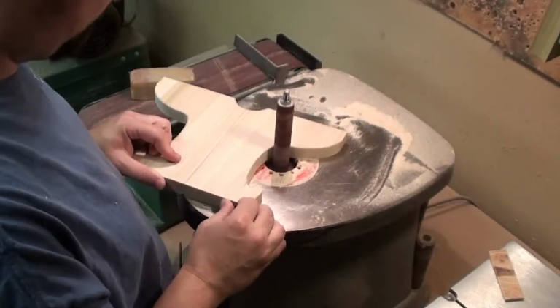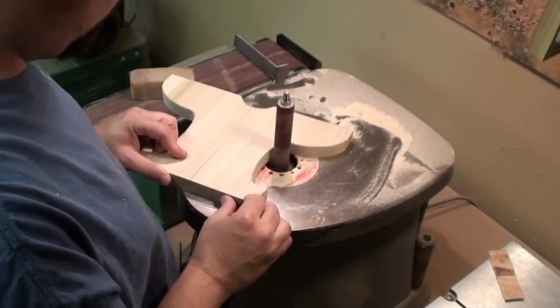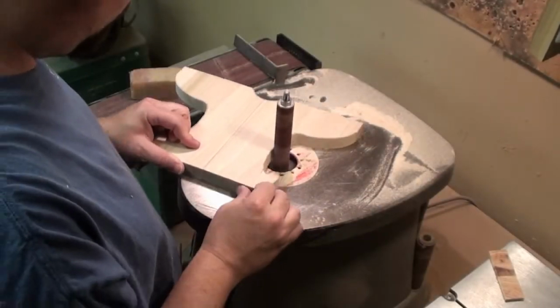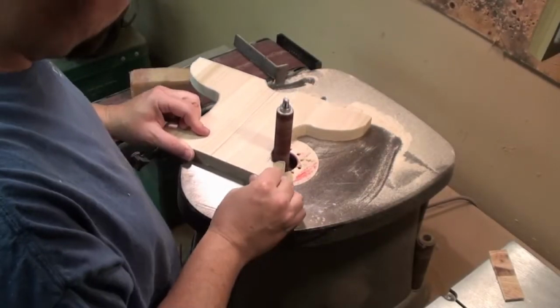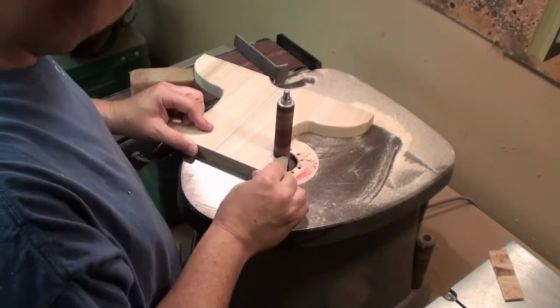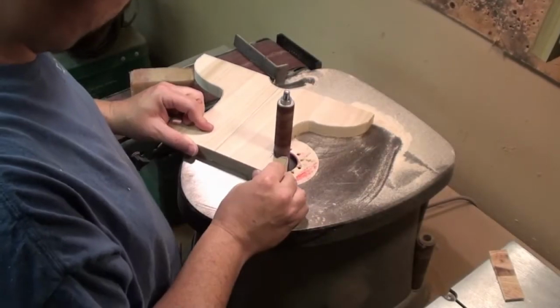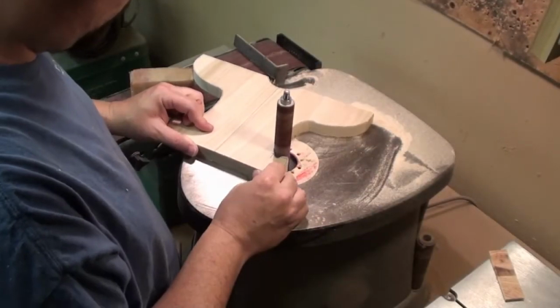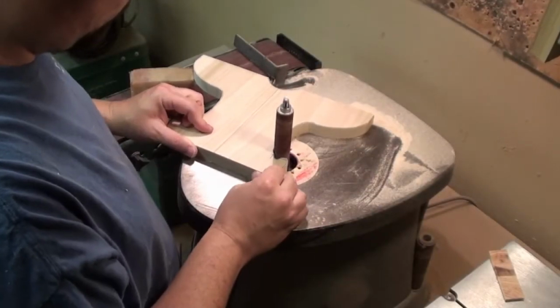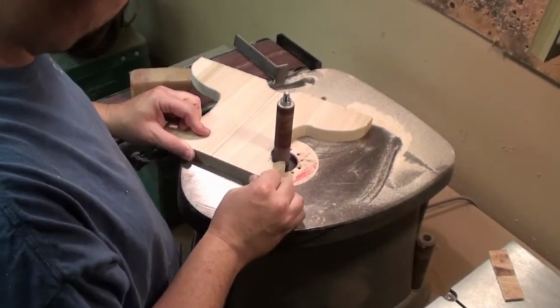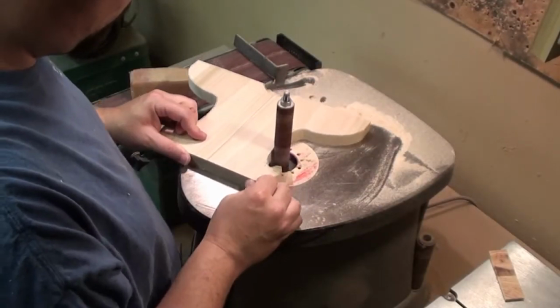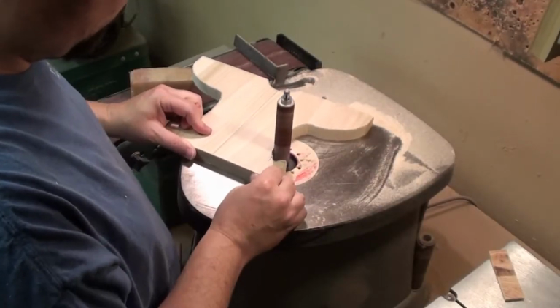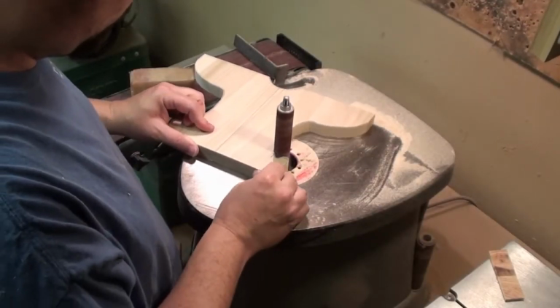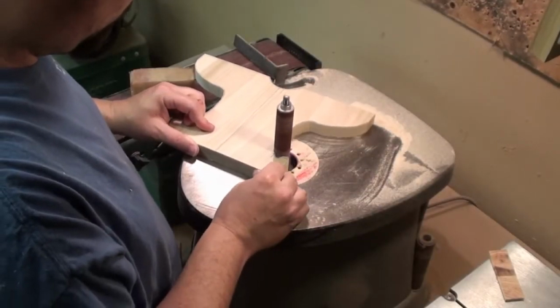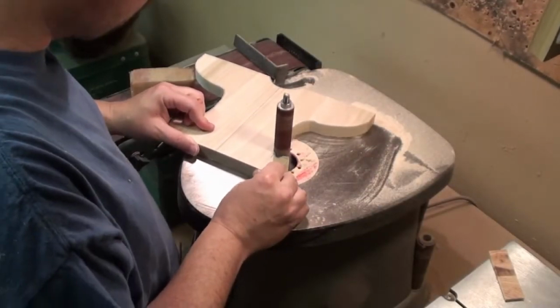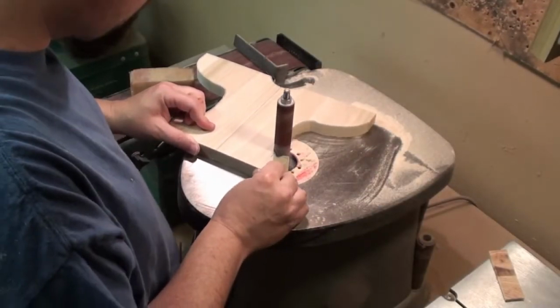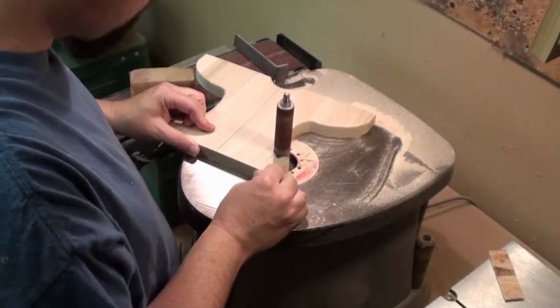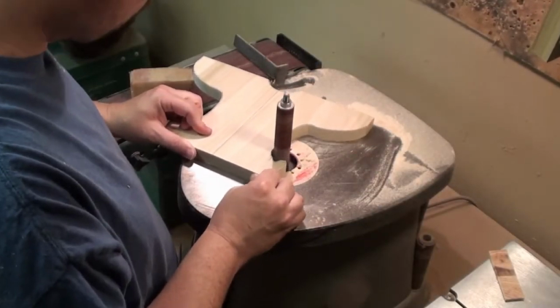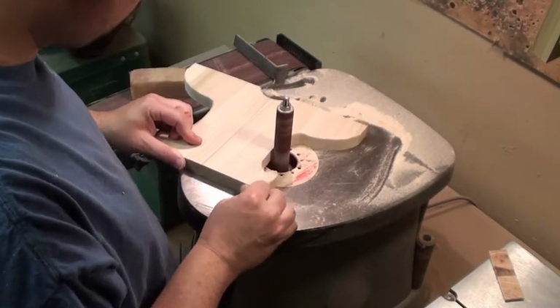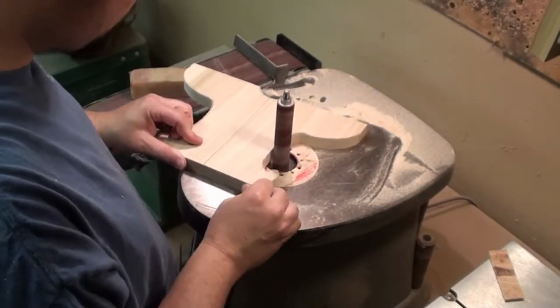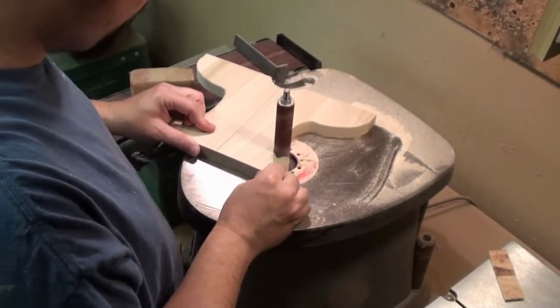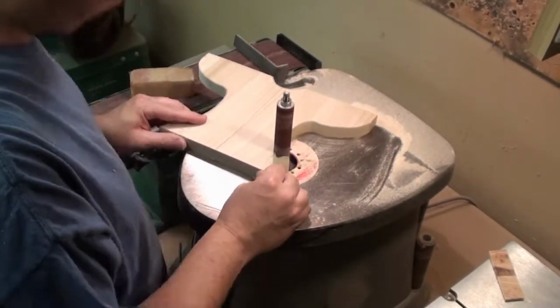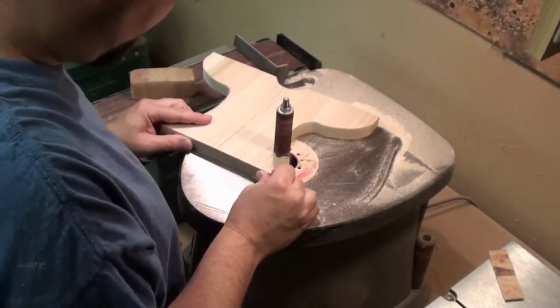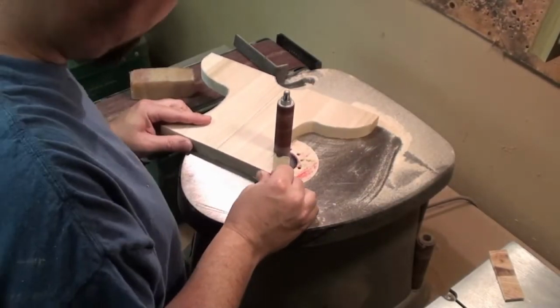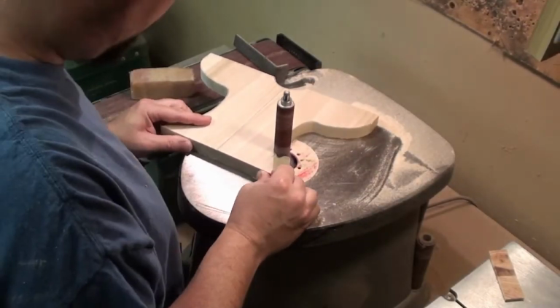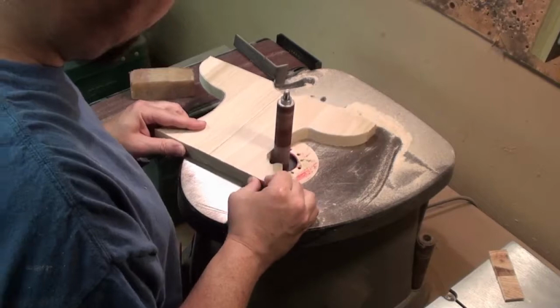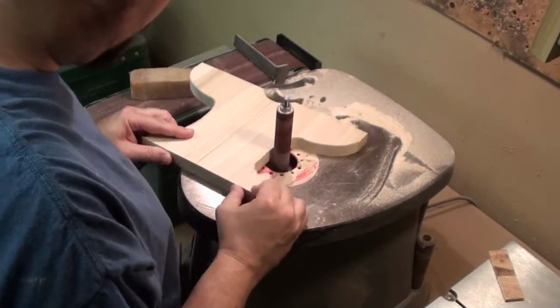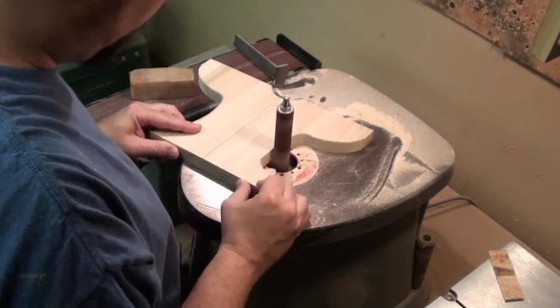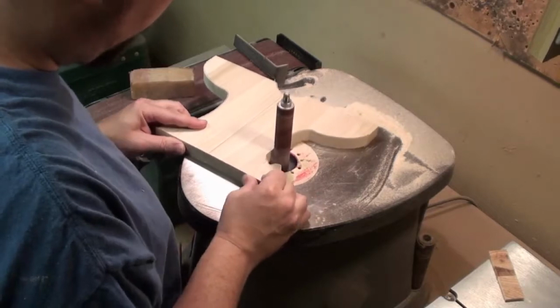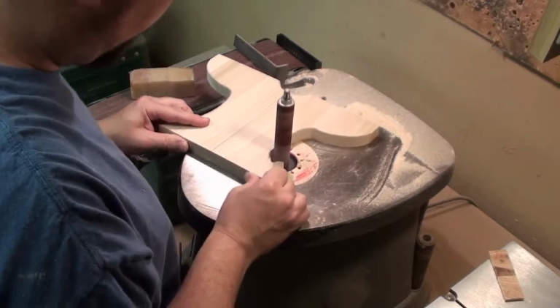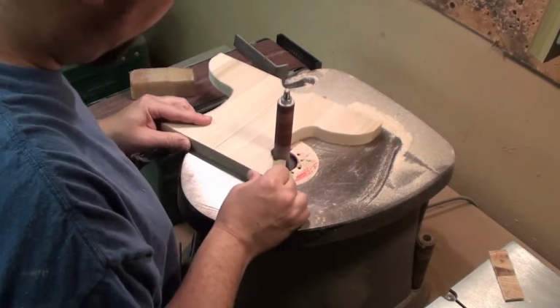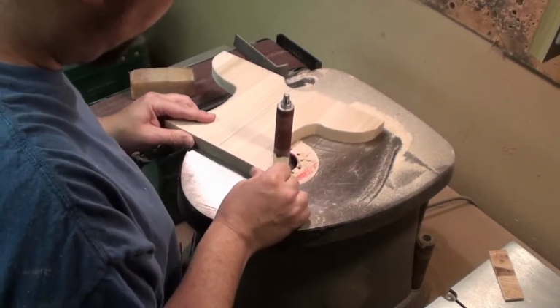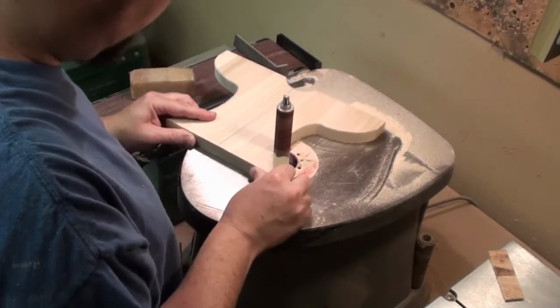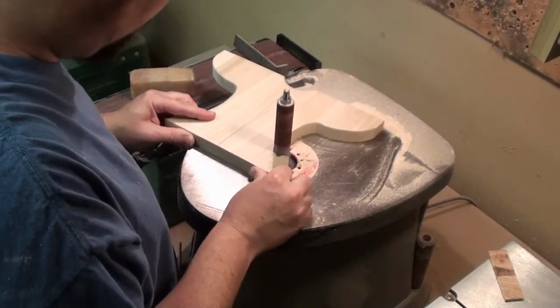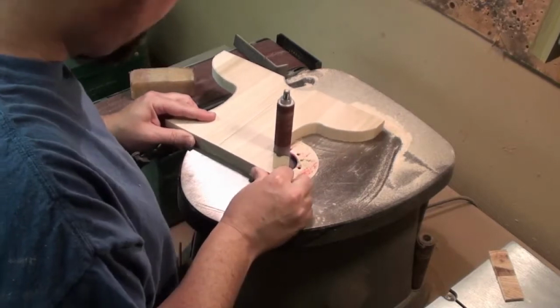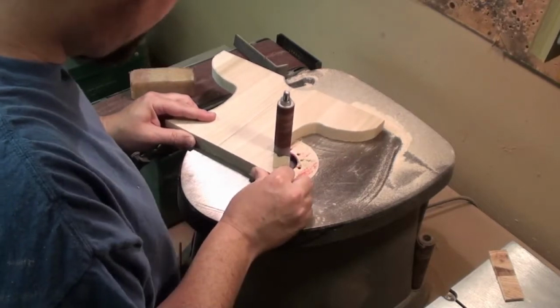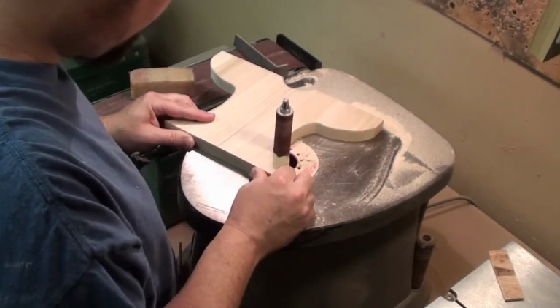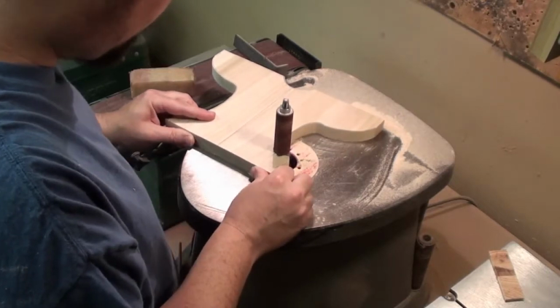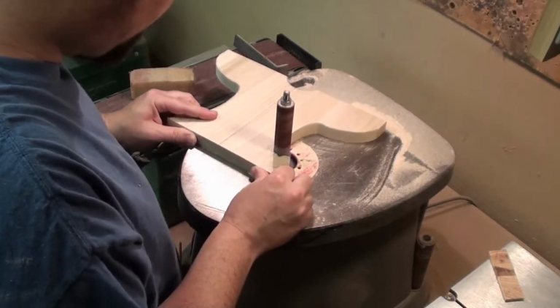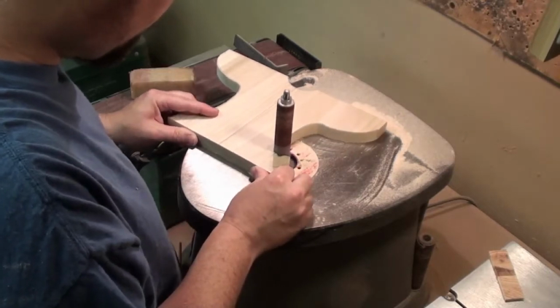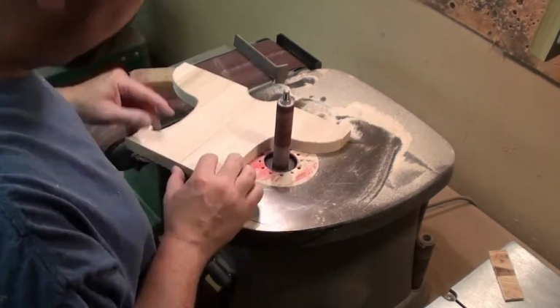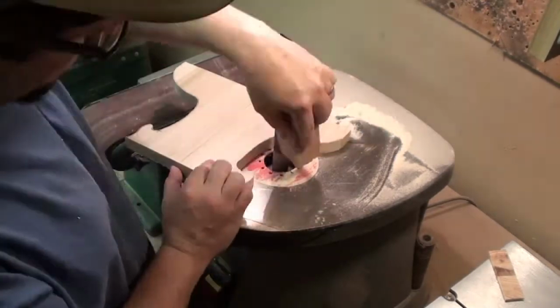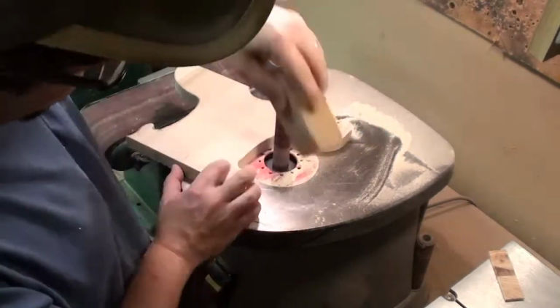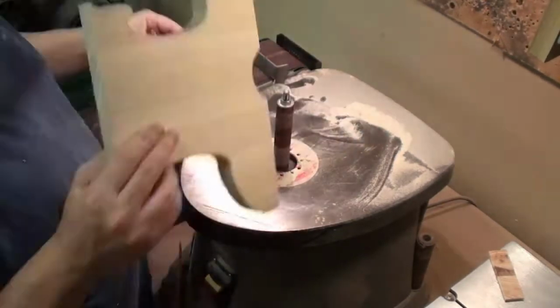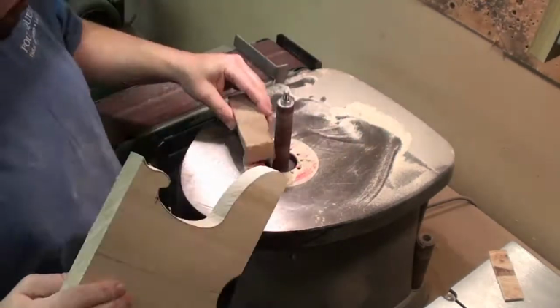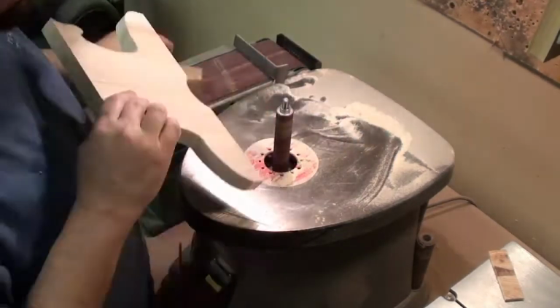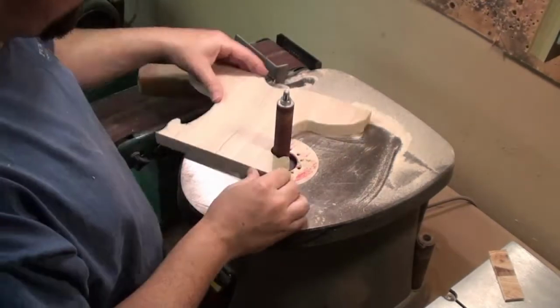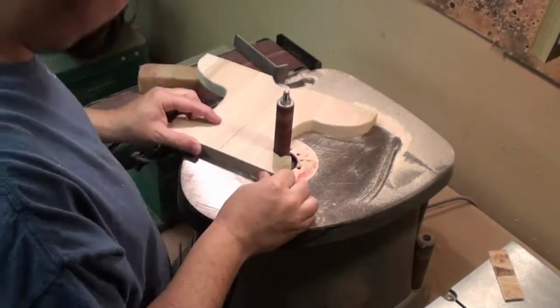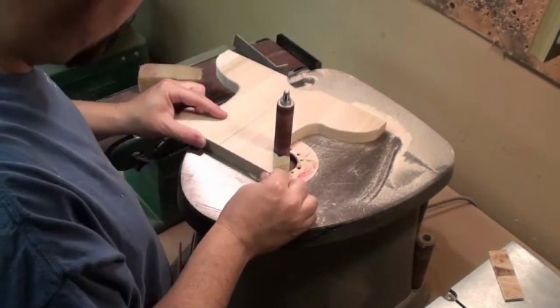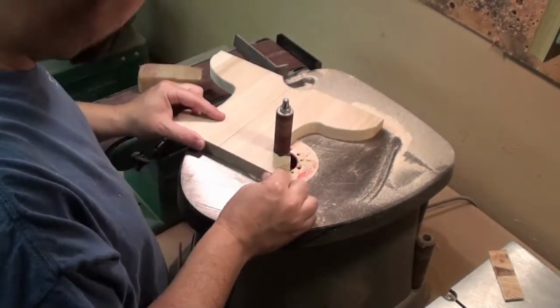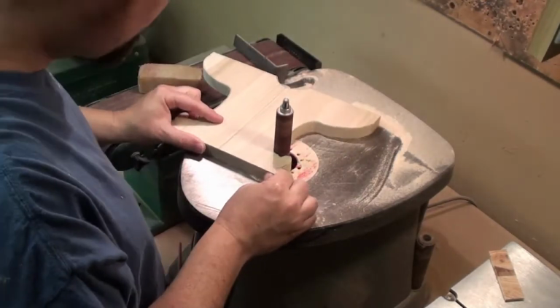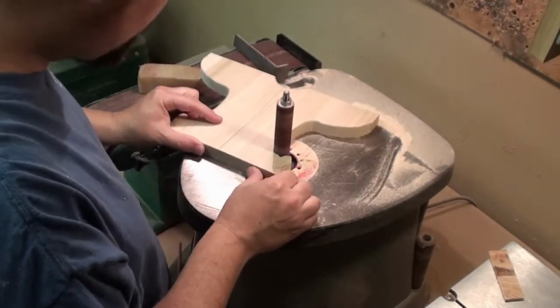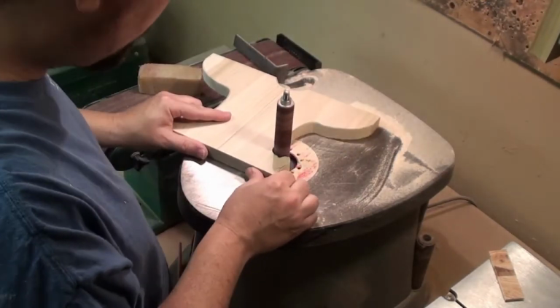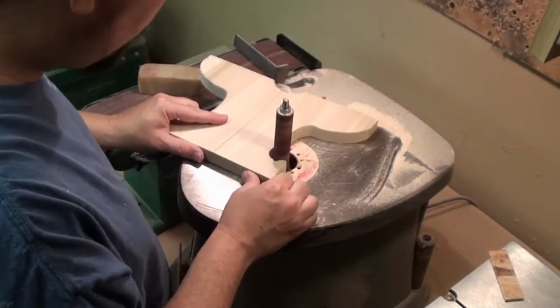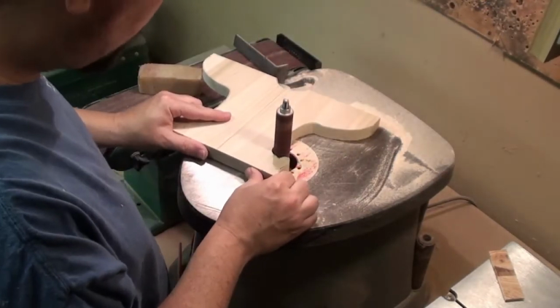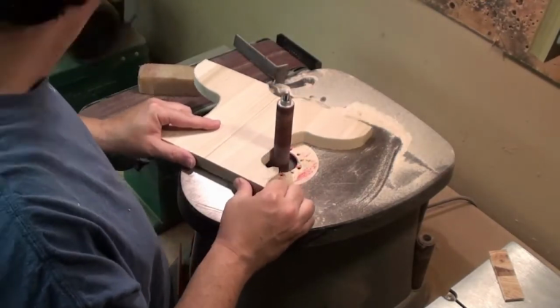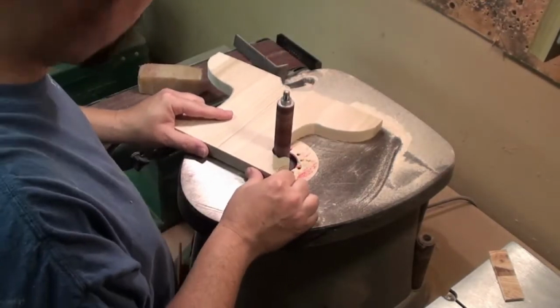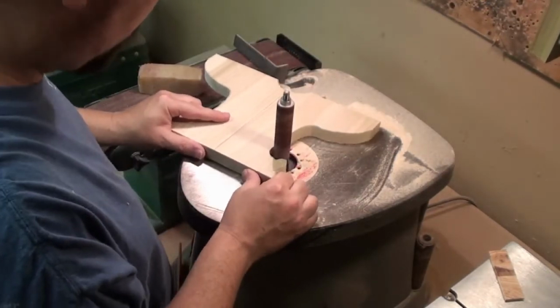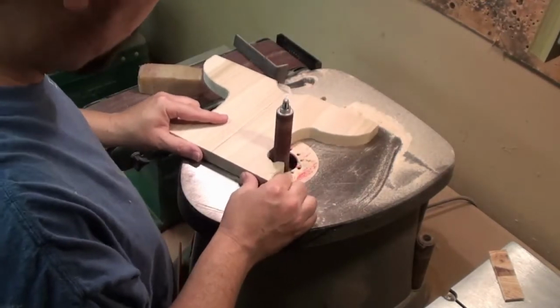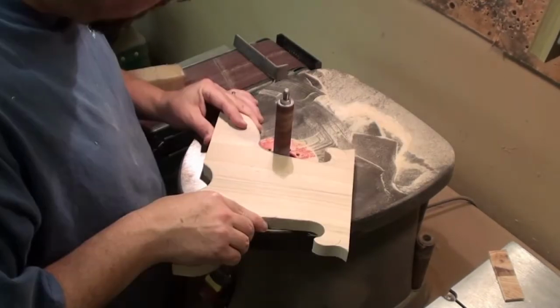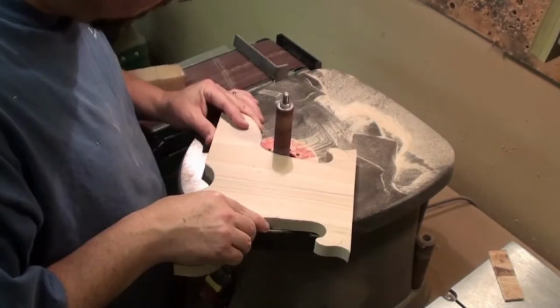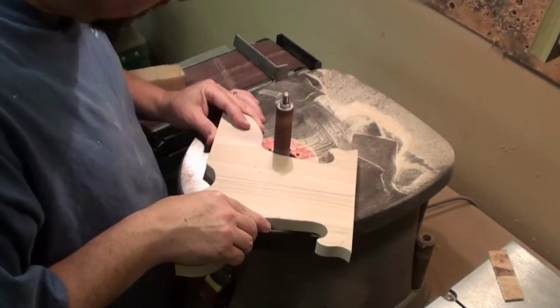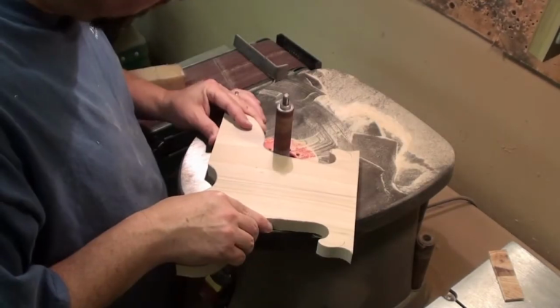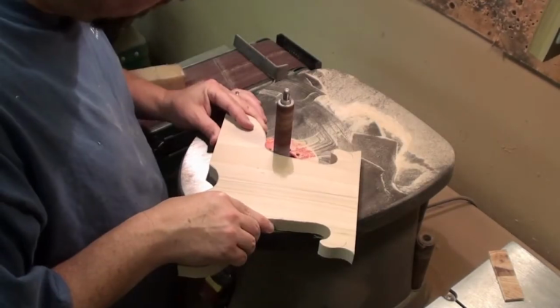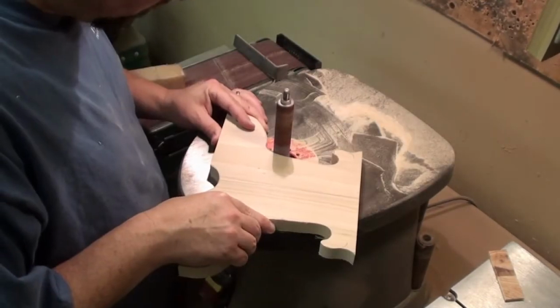I didn't account for not having a sanding disk small enough for that curve, so what do we do? We just make it bigger.